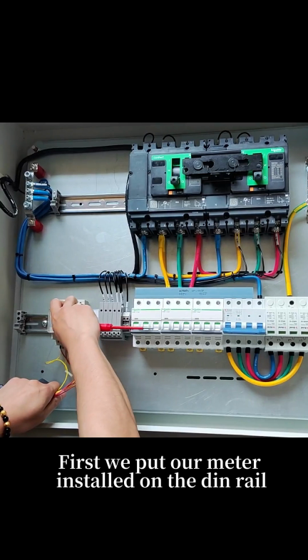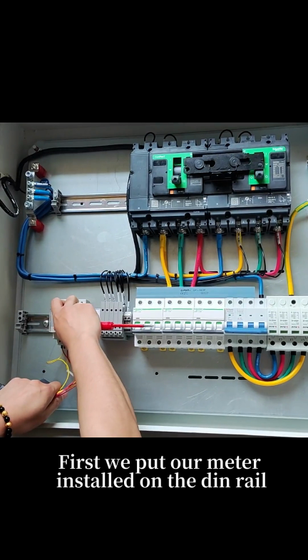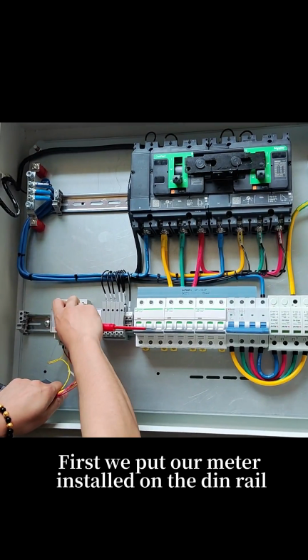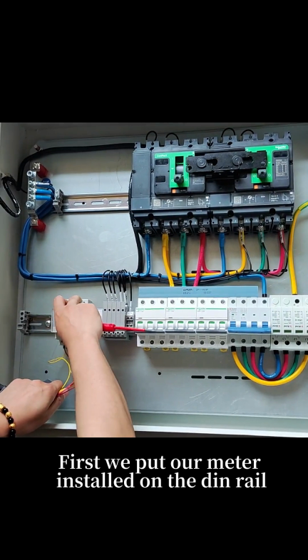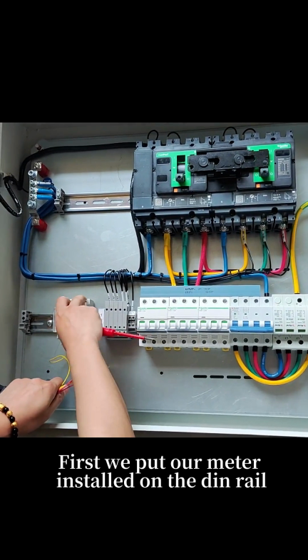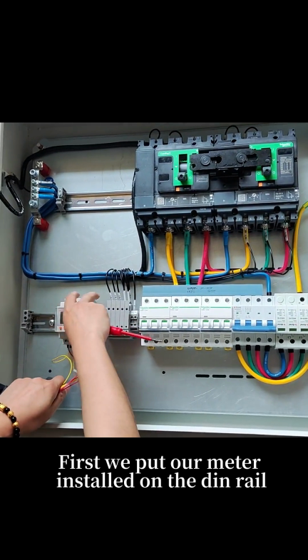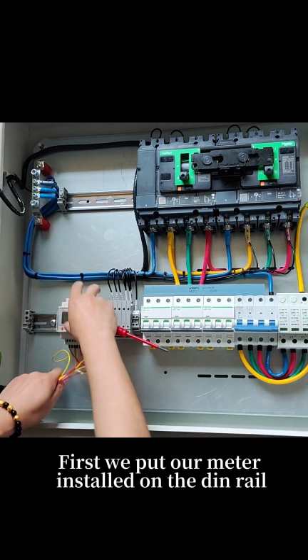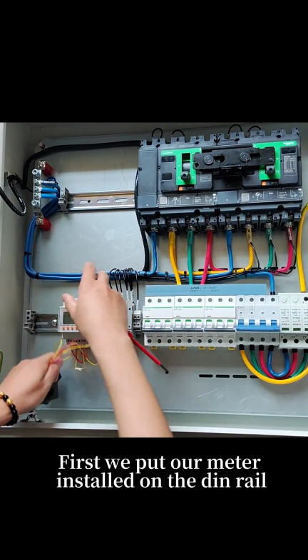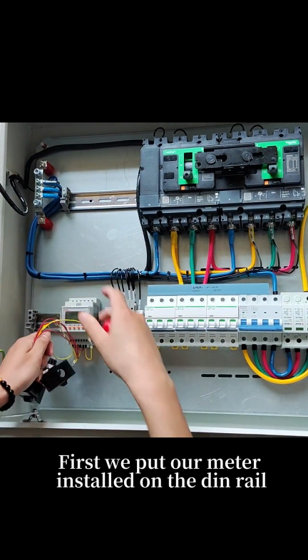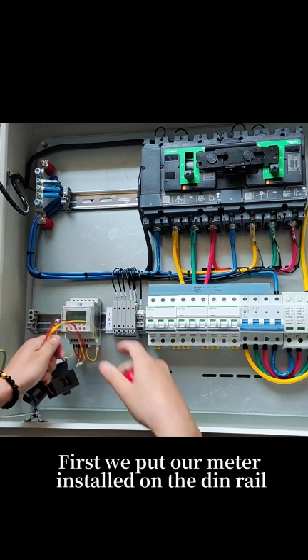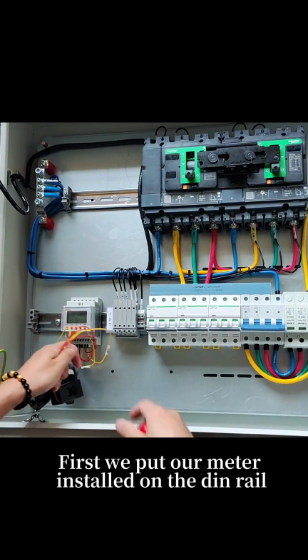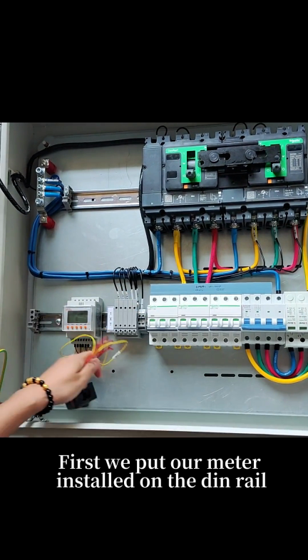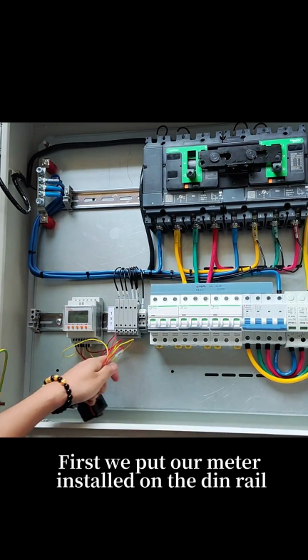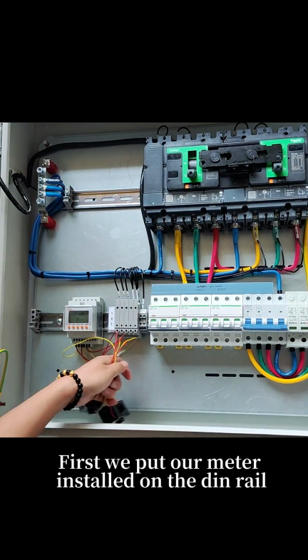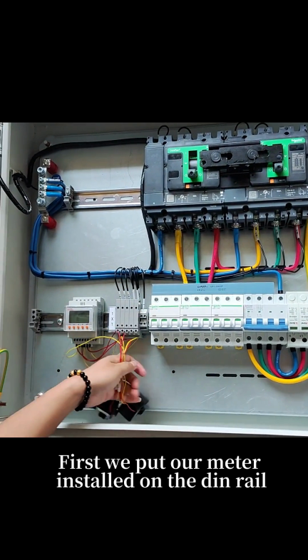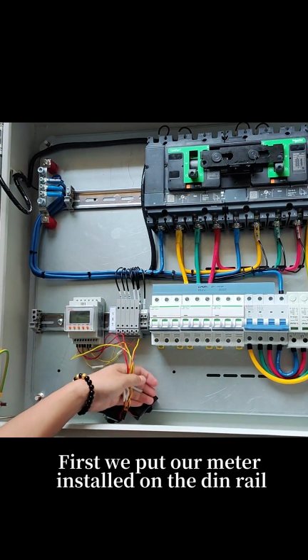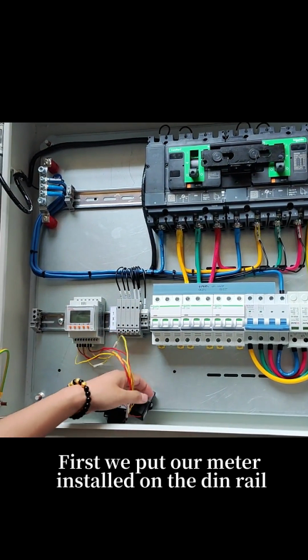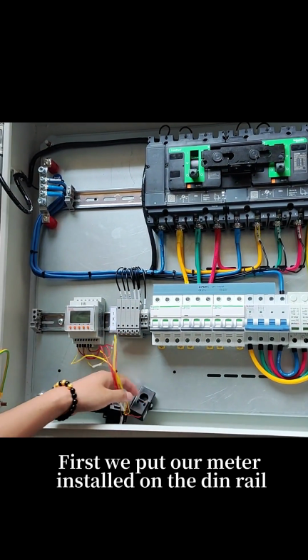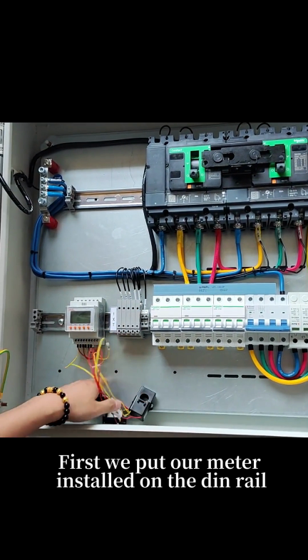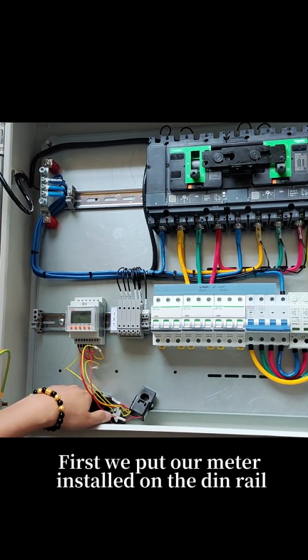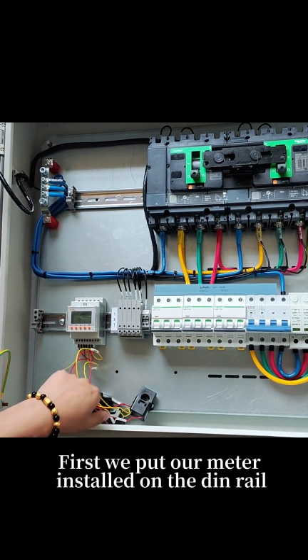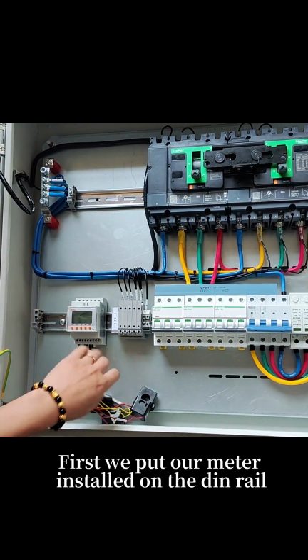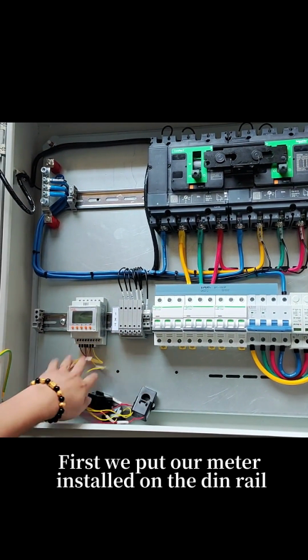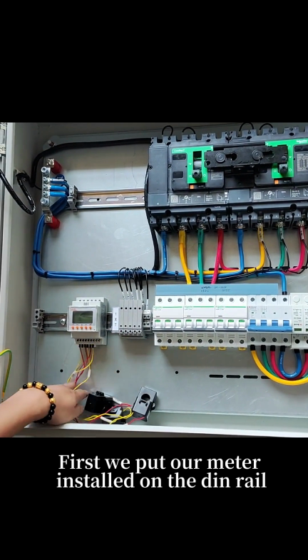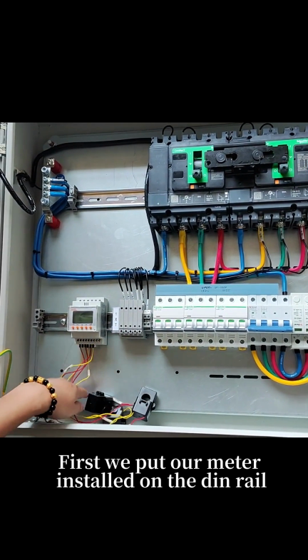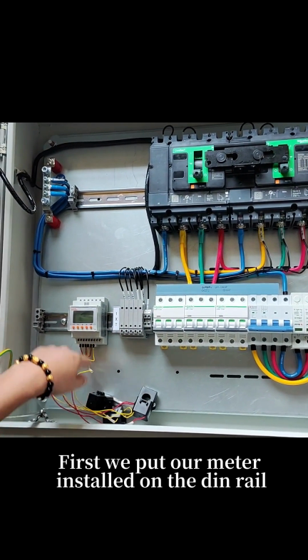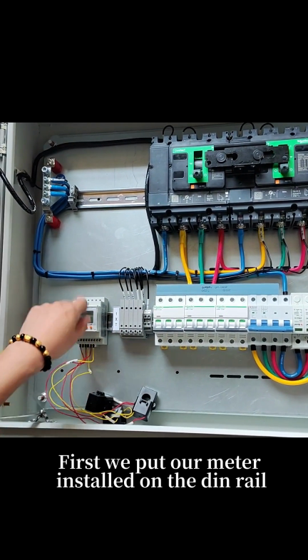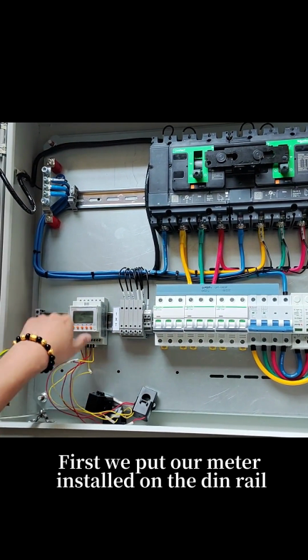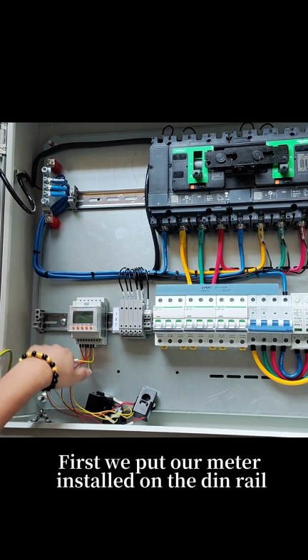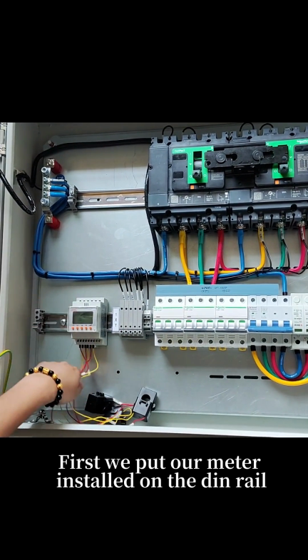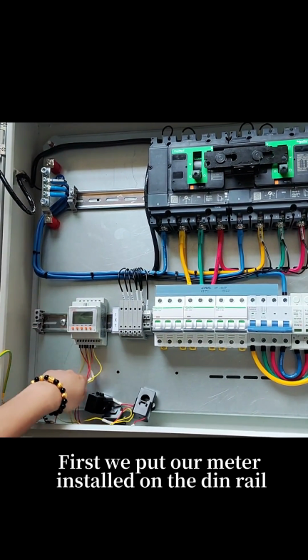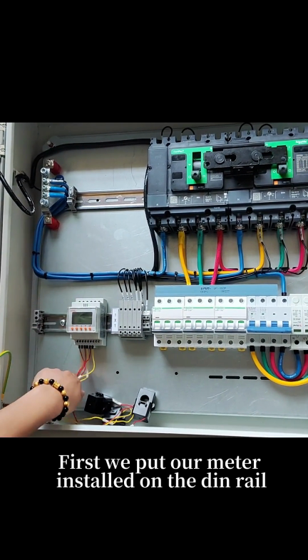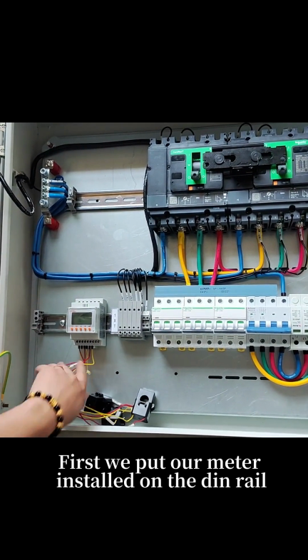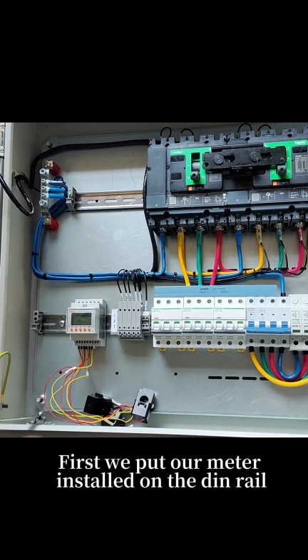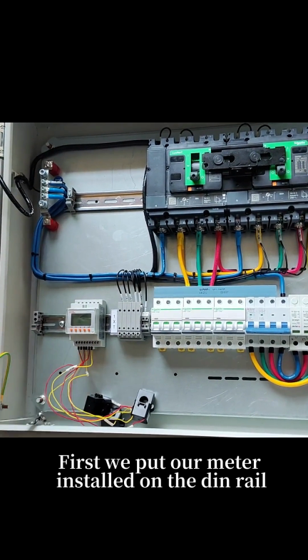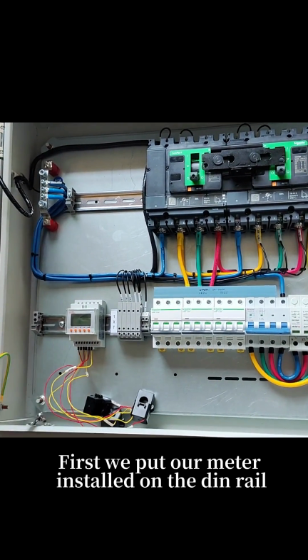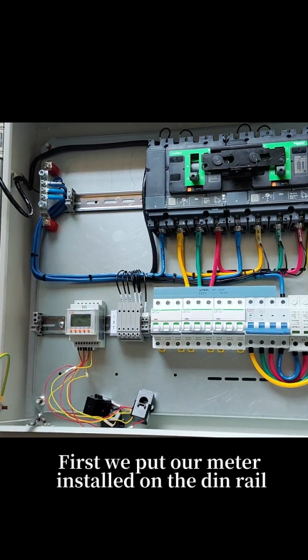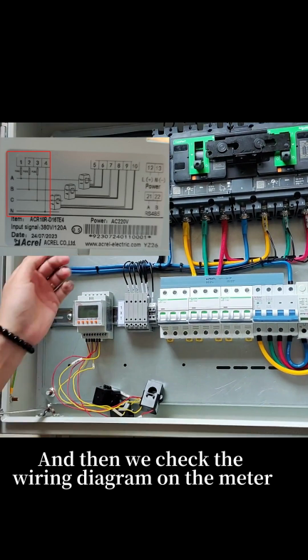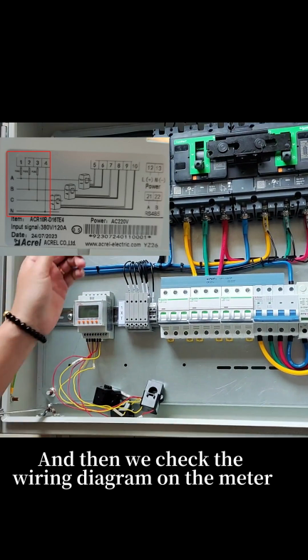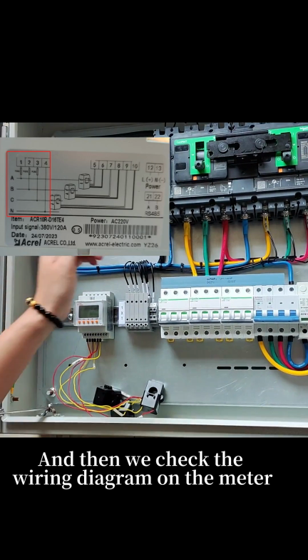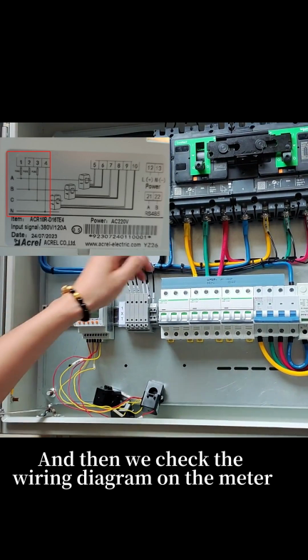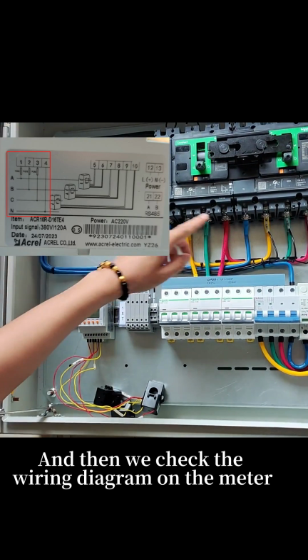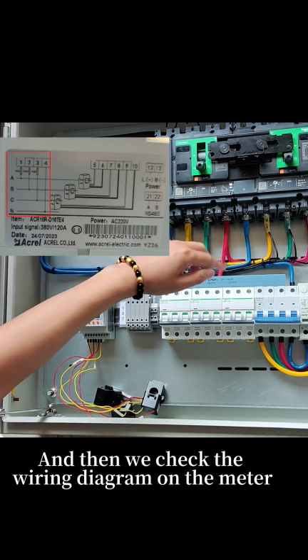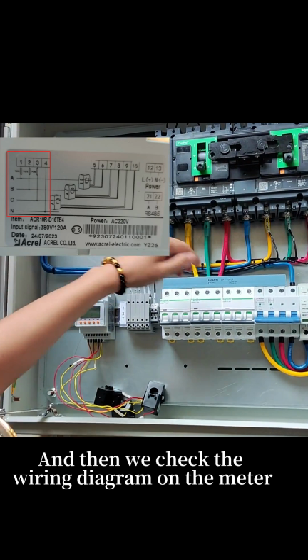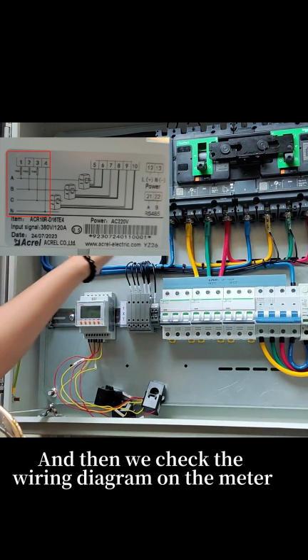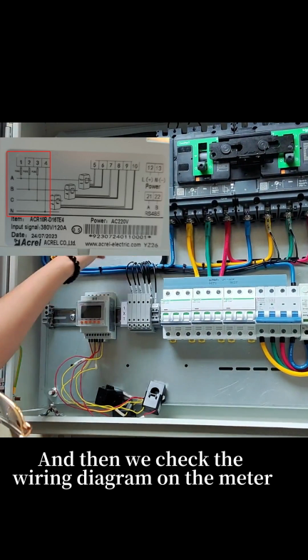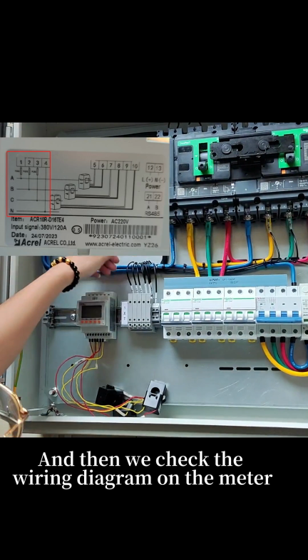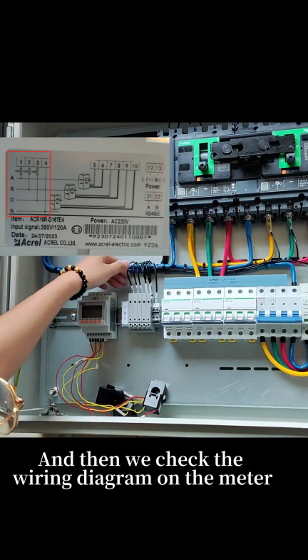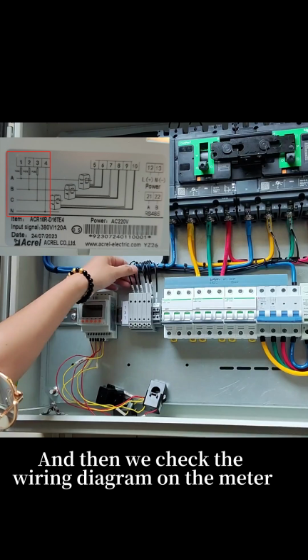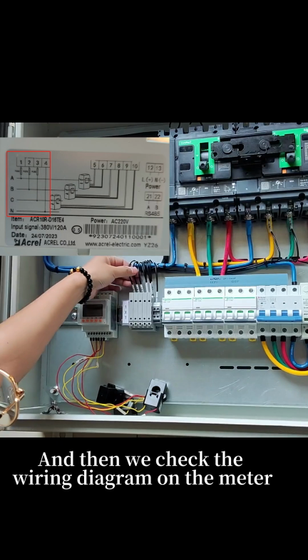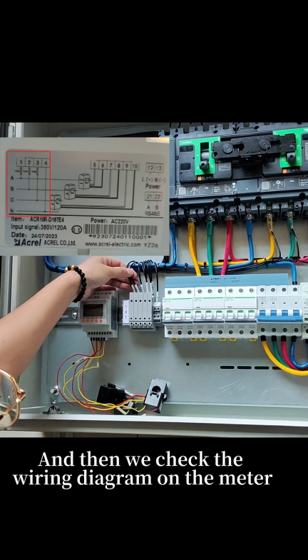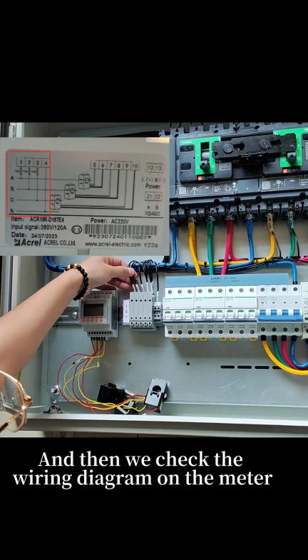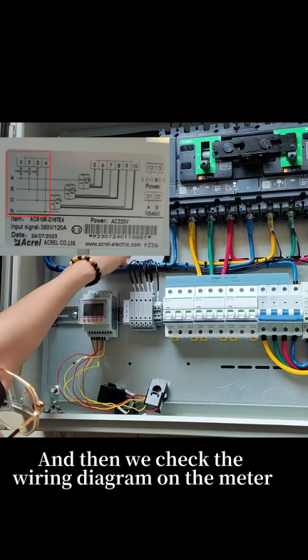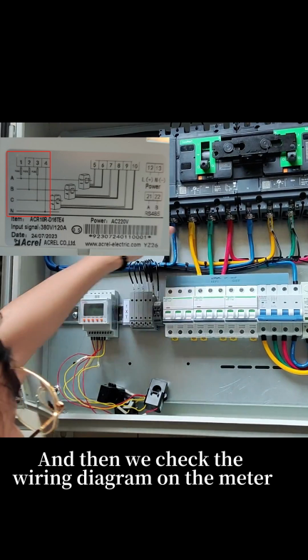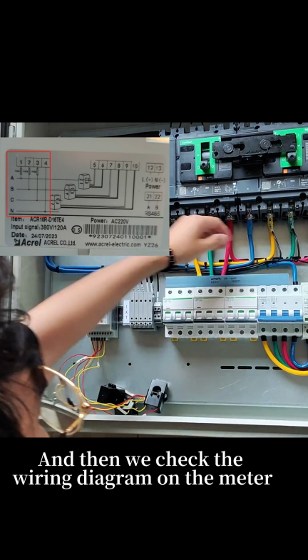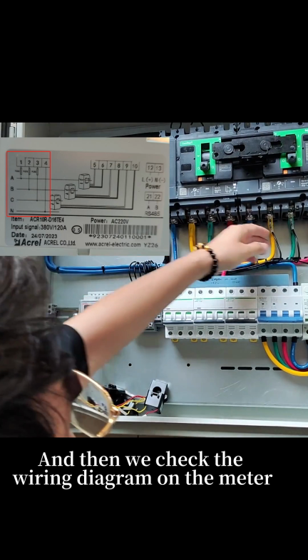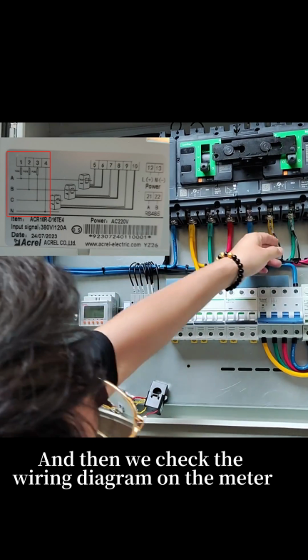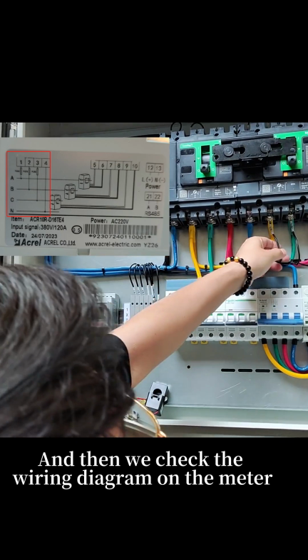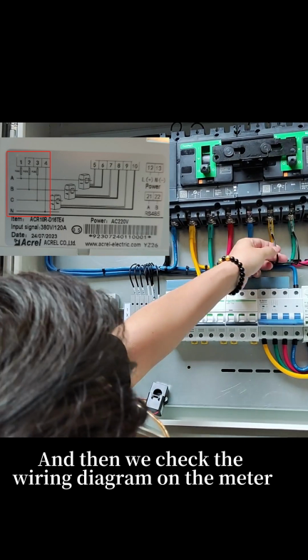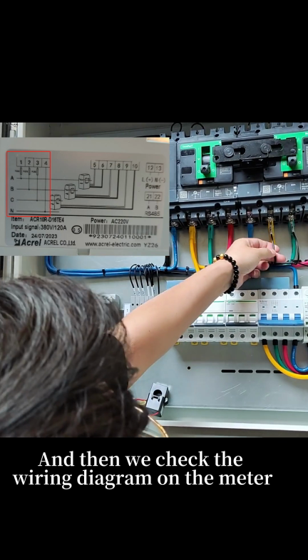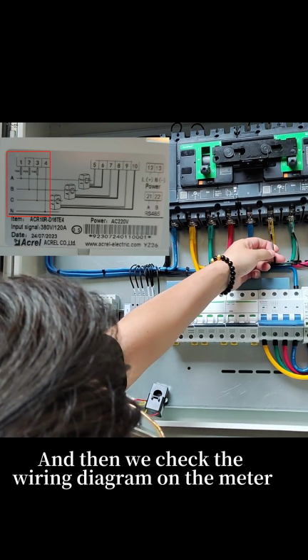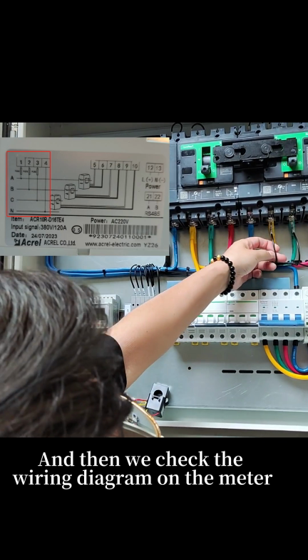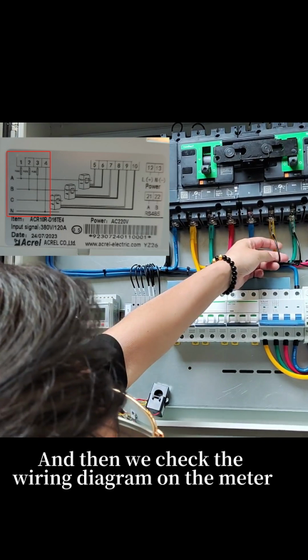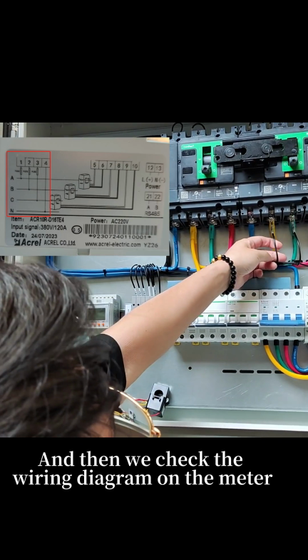First, we put our meter installed on the din rail, and then we check the wiring diagram on the meter.